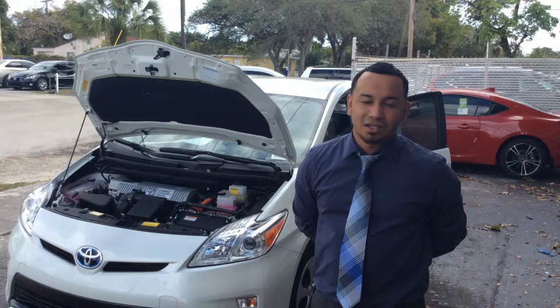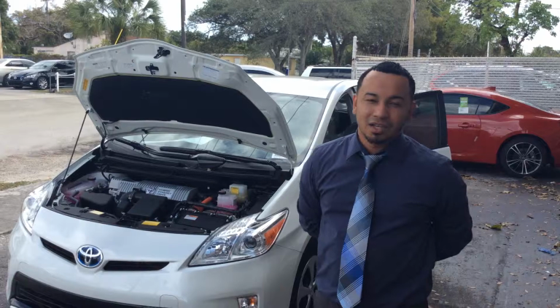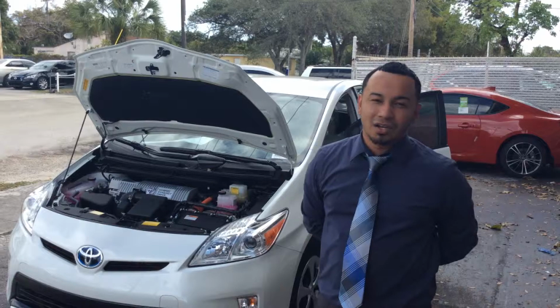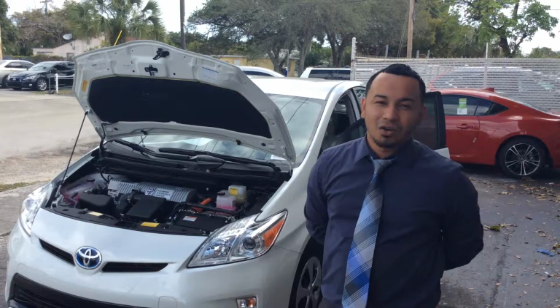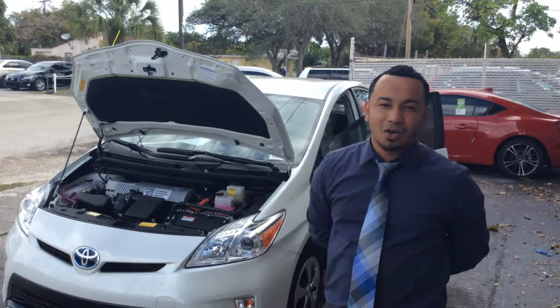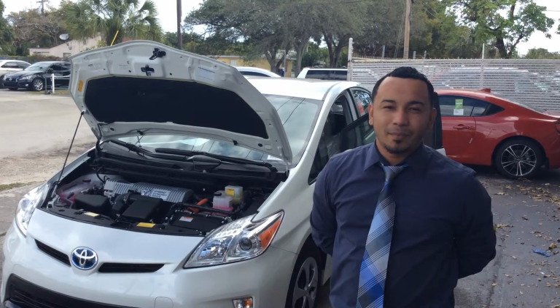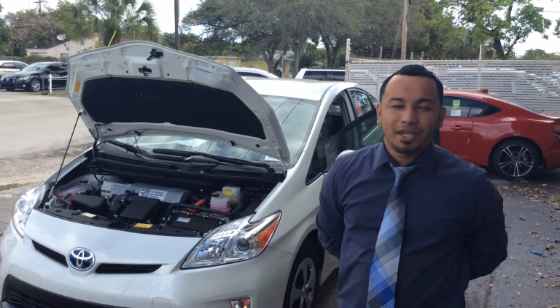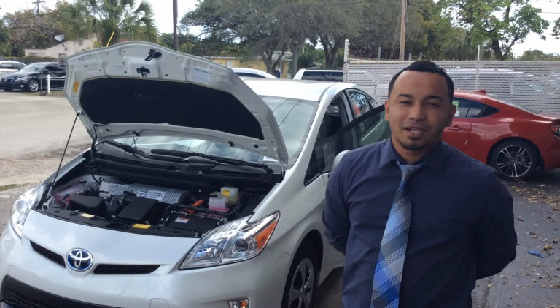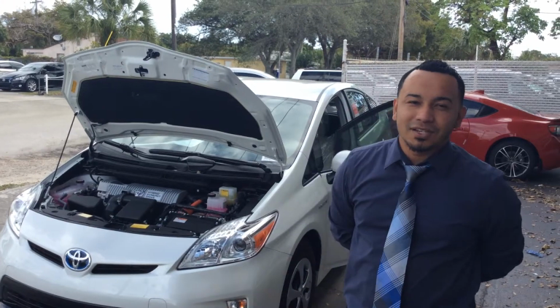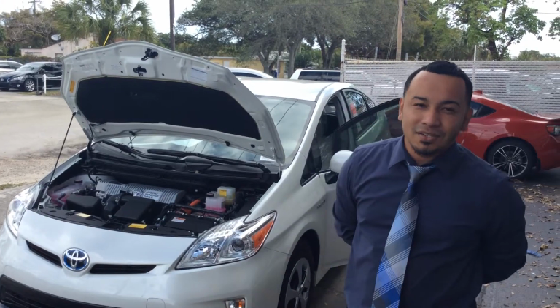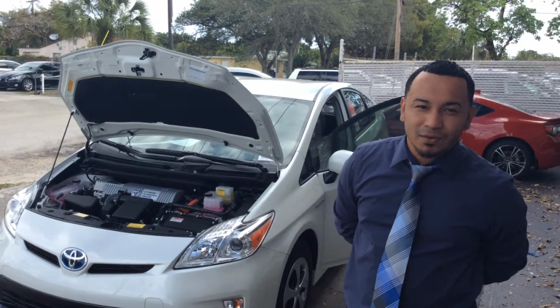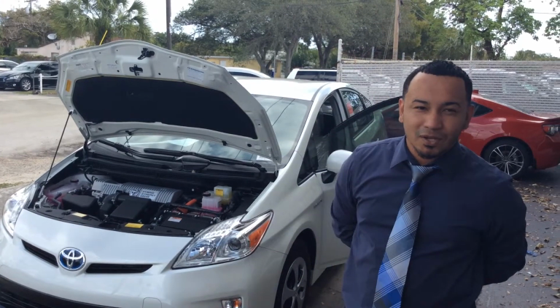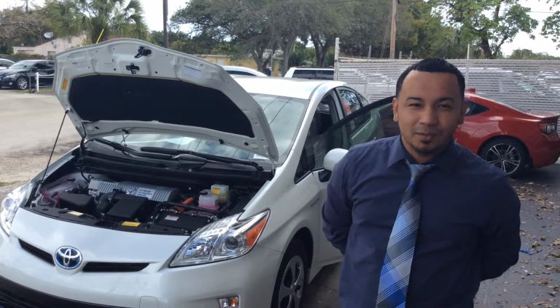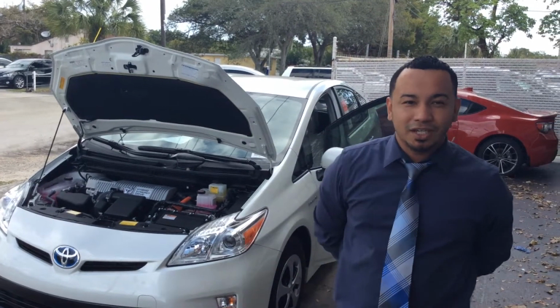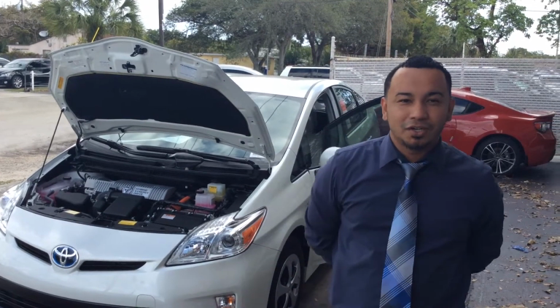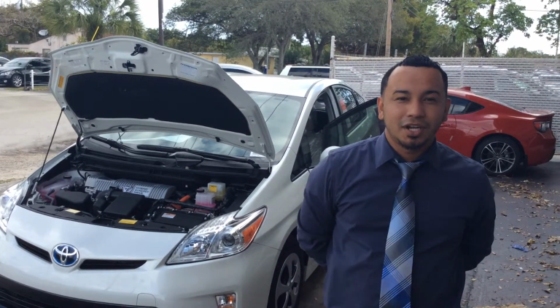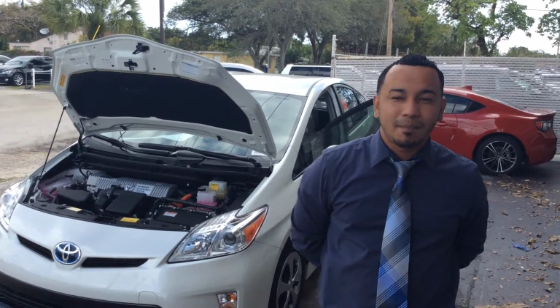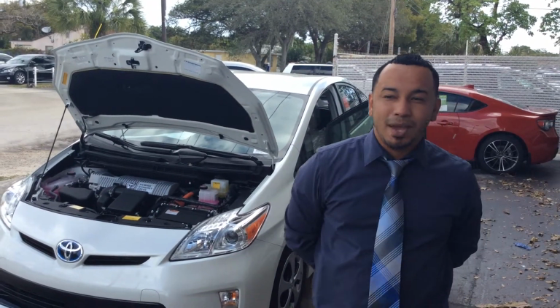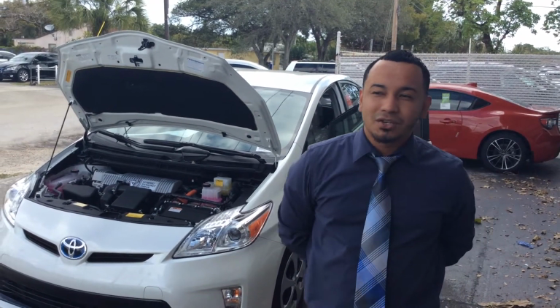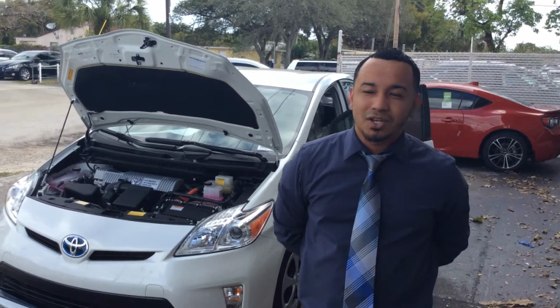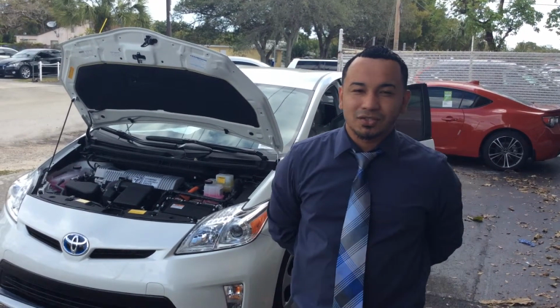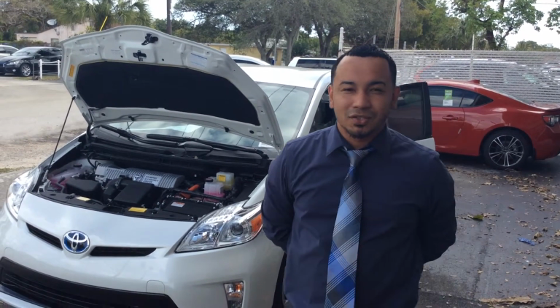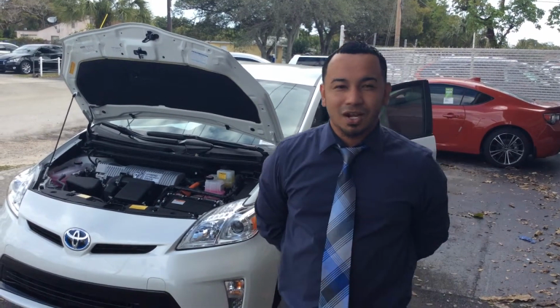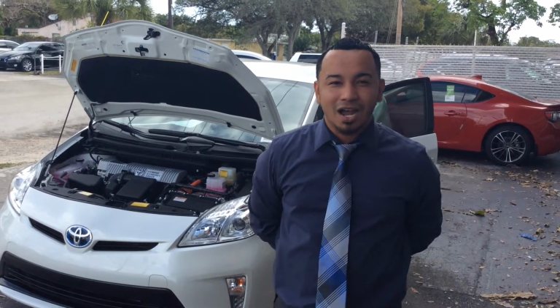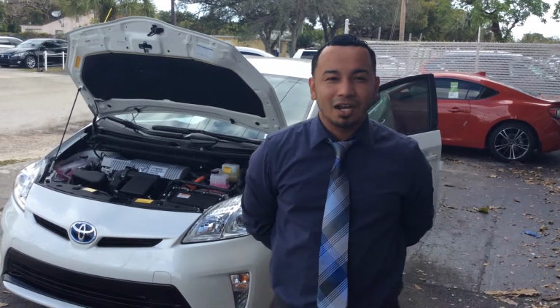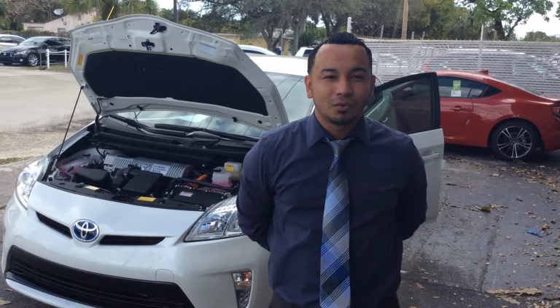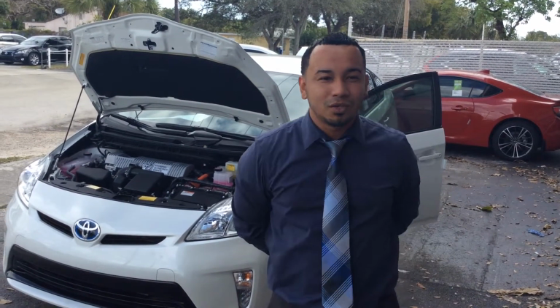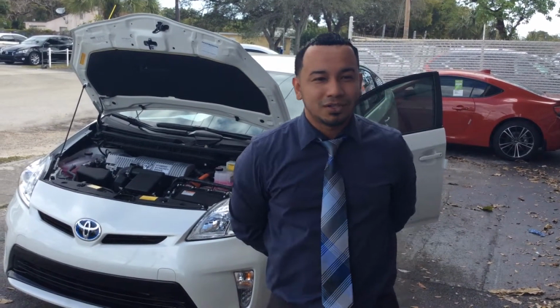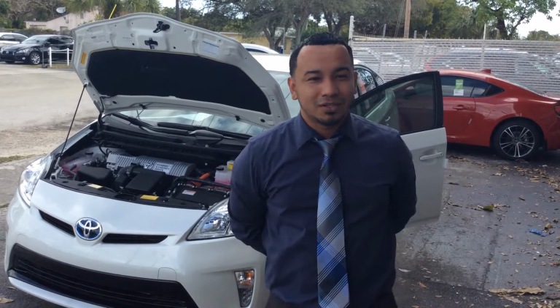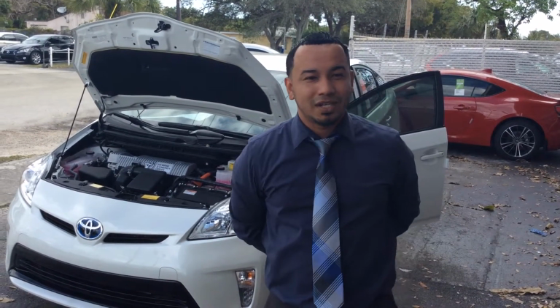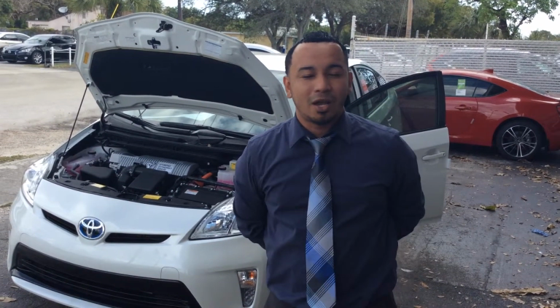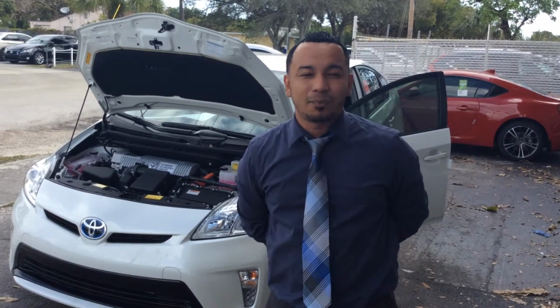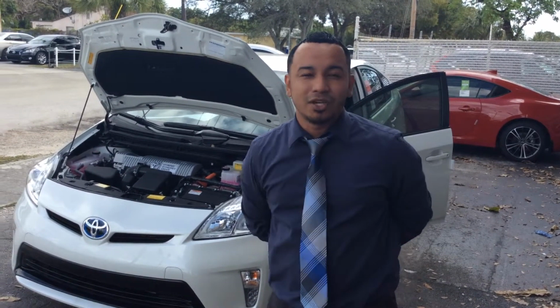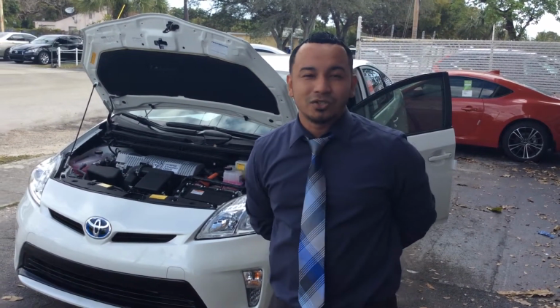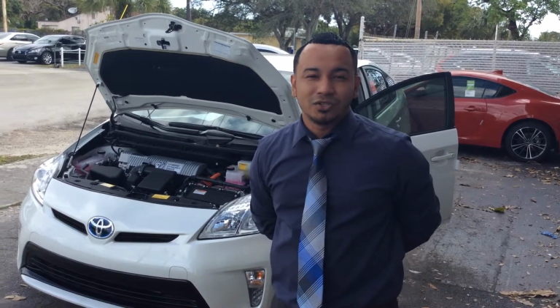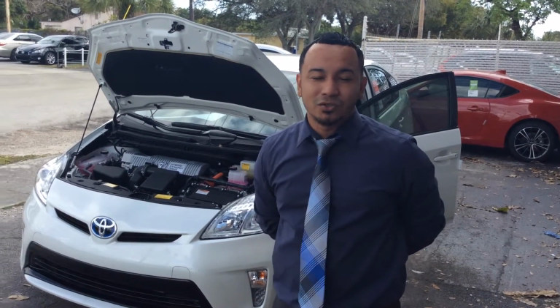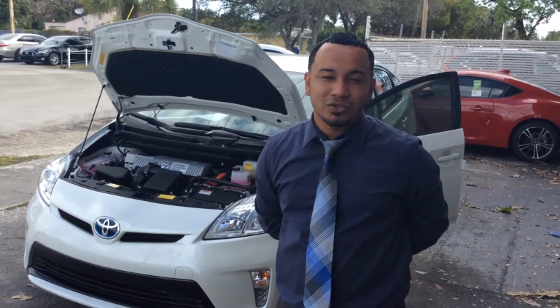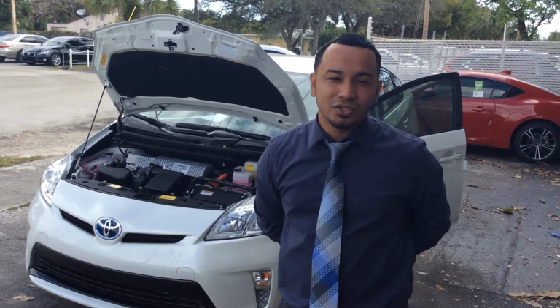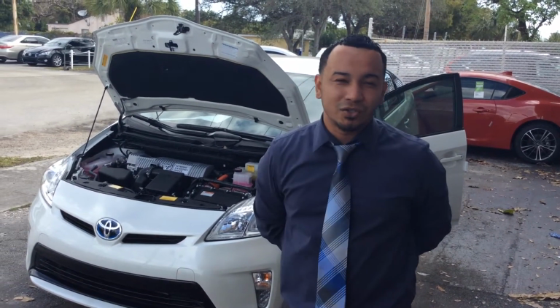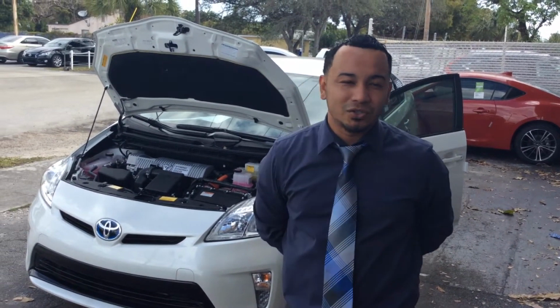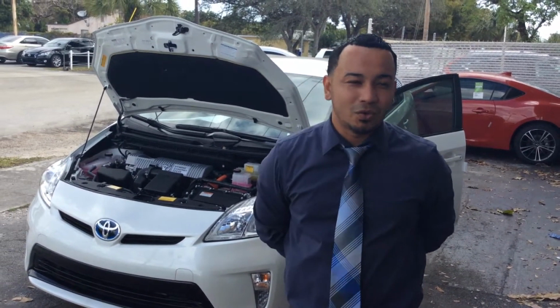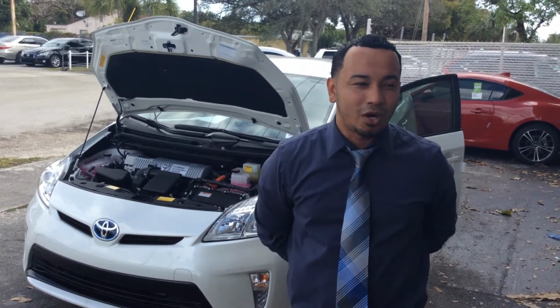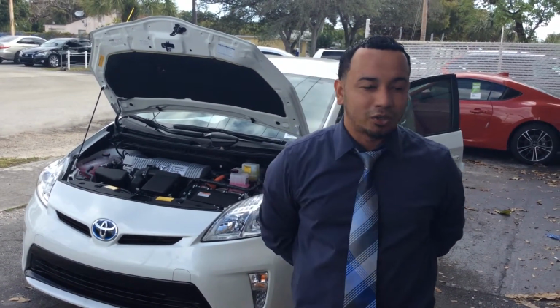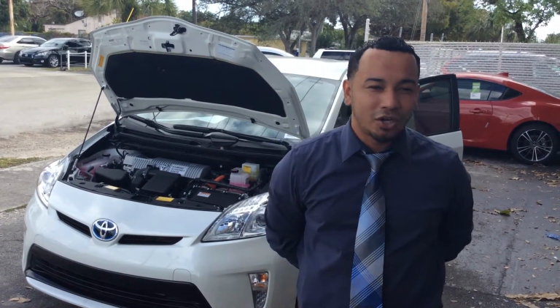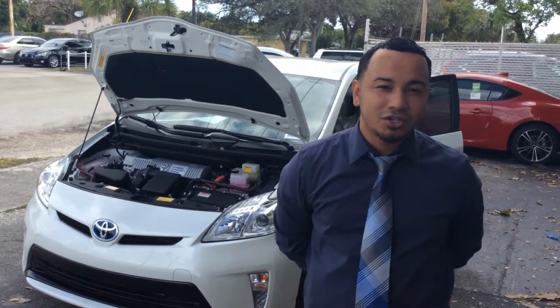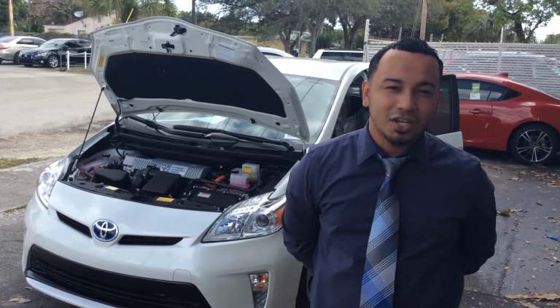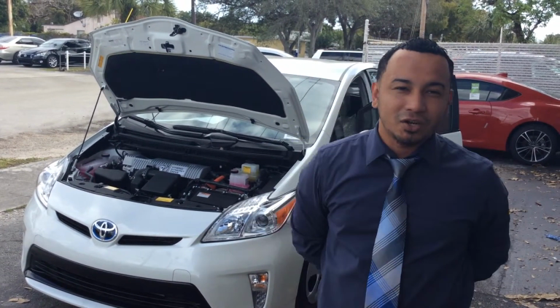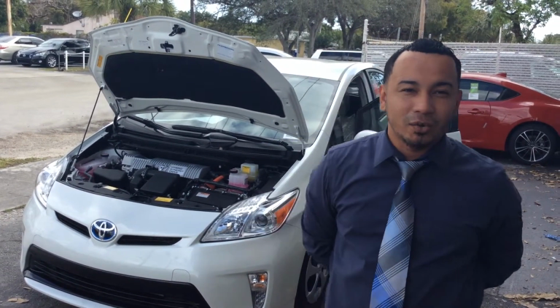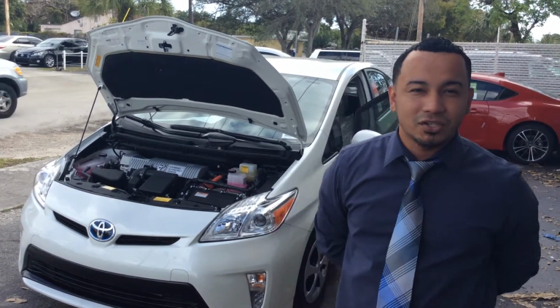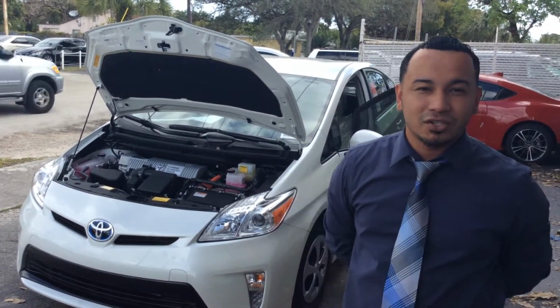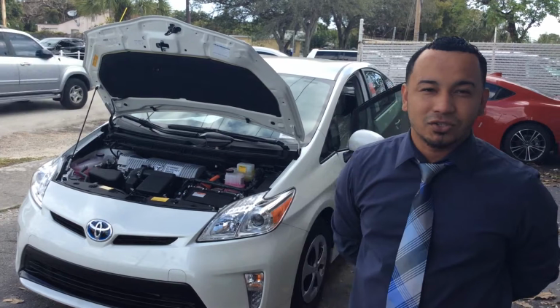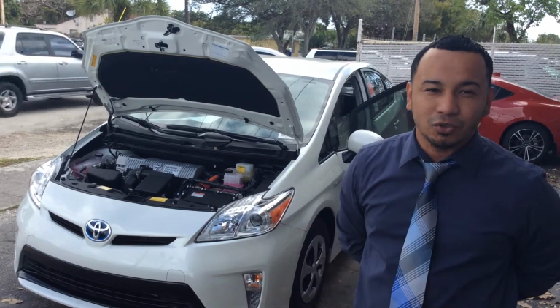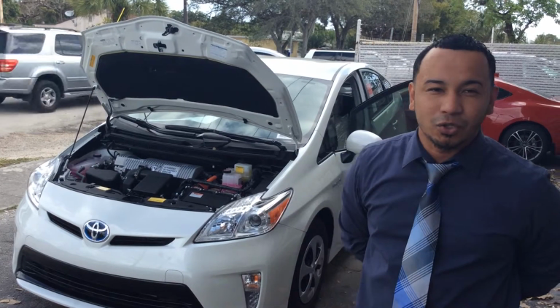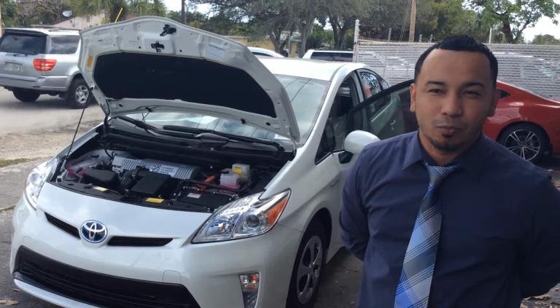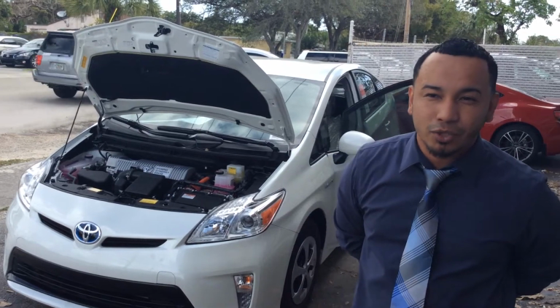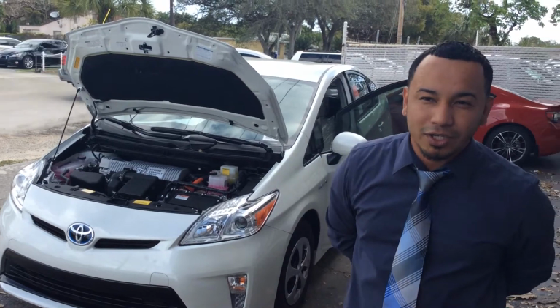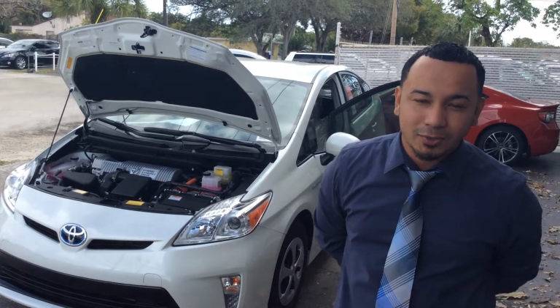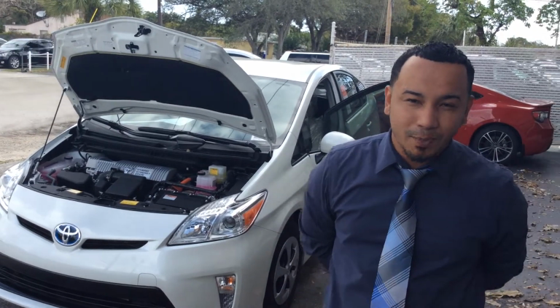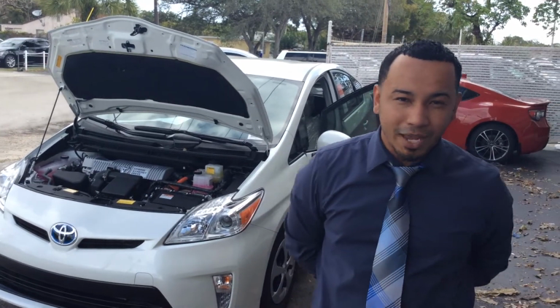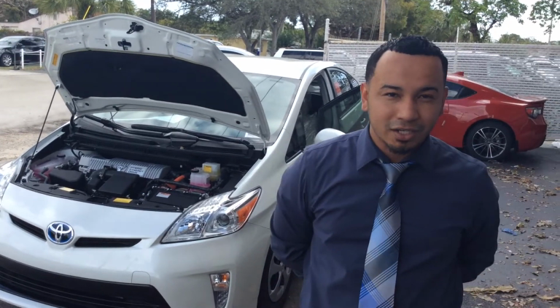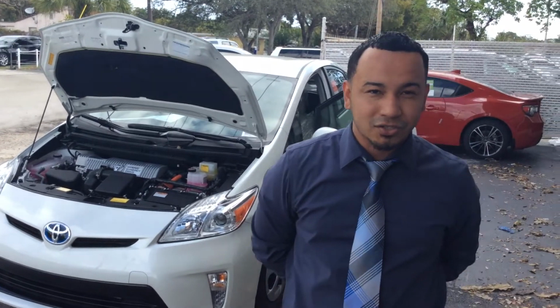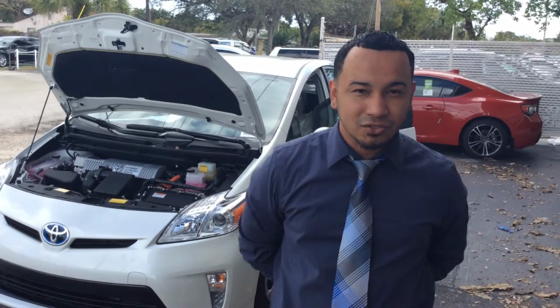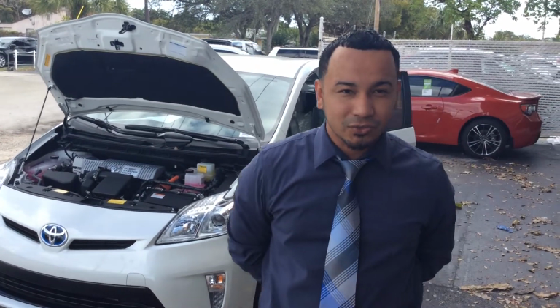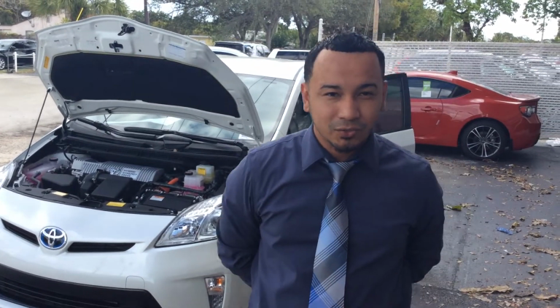Hello, I'm Aiden Acevedo, I'm the Internet Manager at Toyota Hollywood. Today I'll be introducing you to our third generation Toyota Prius Package 2.